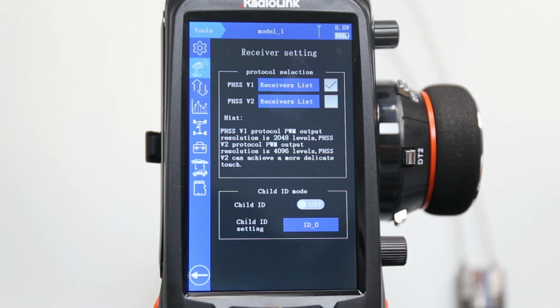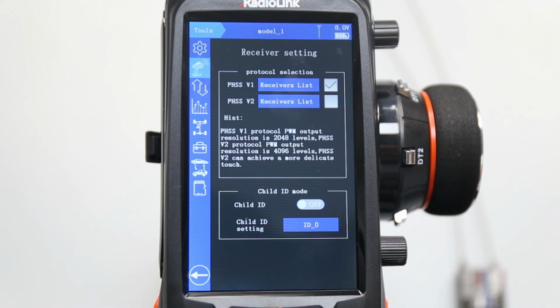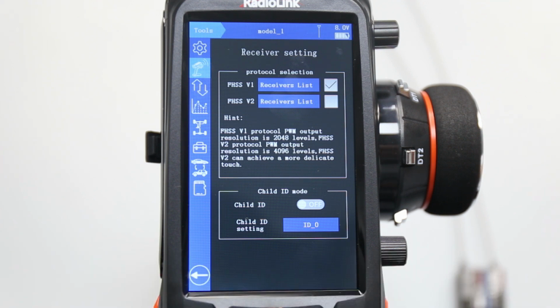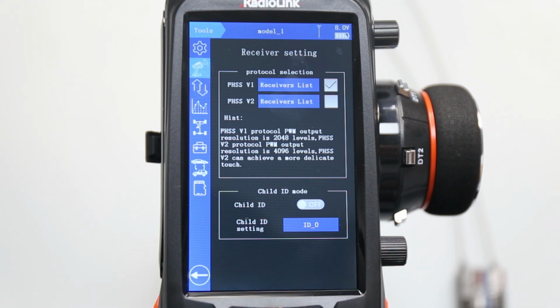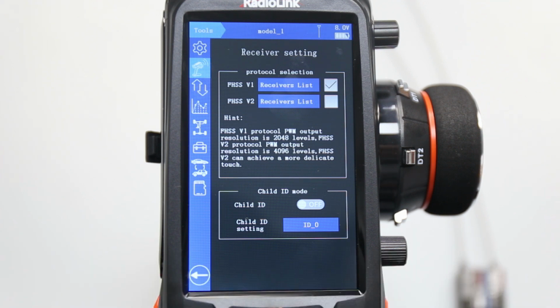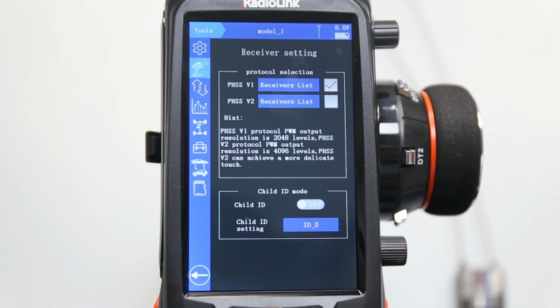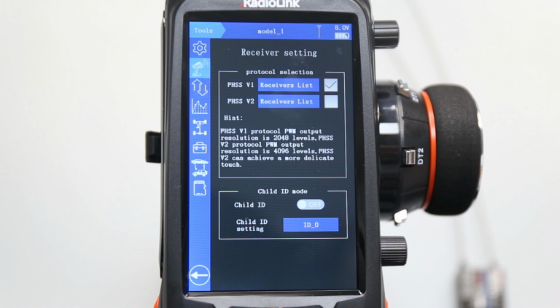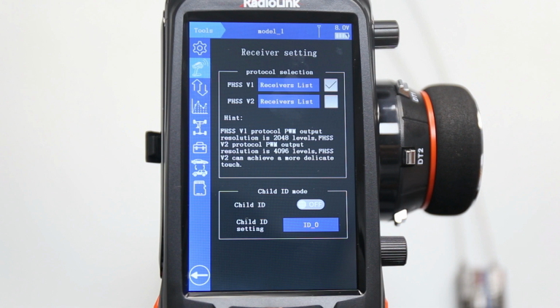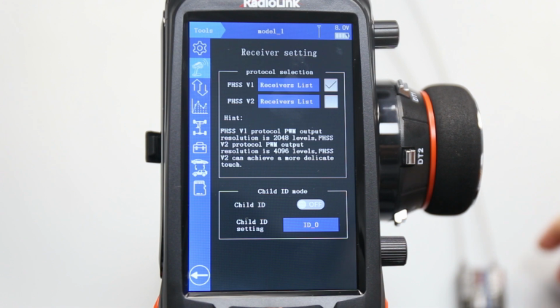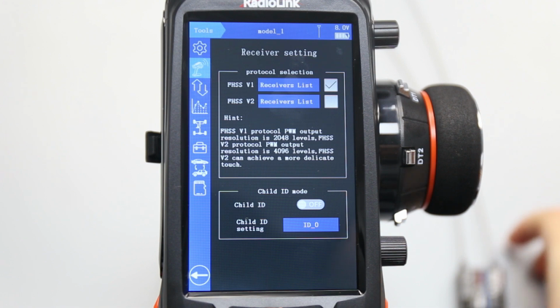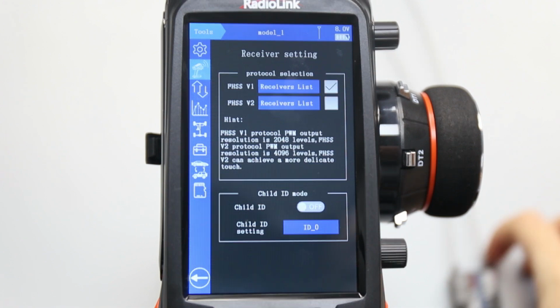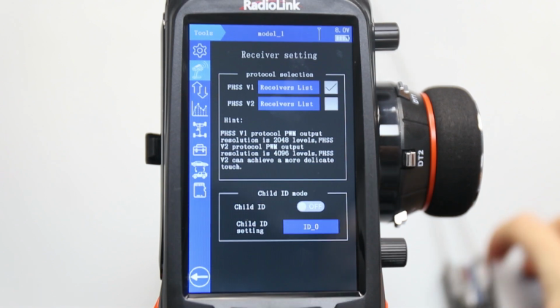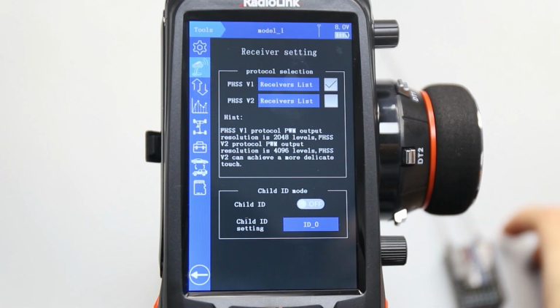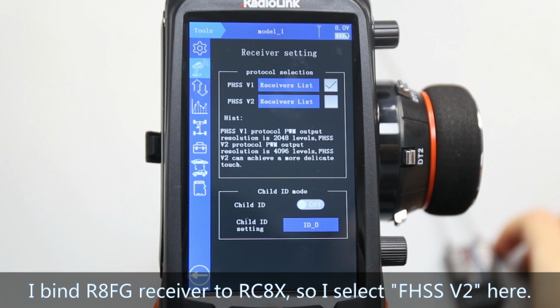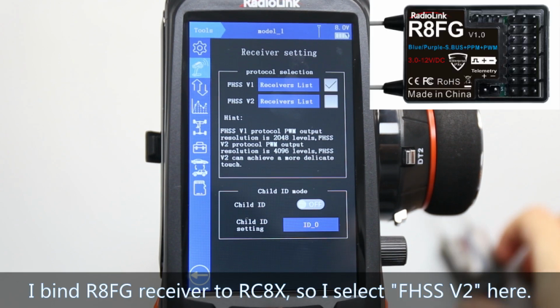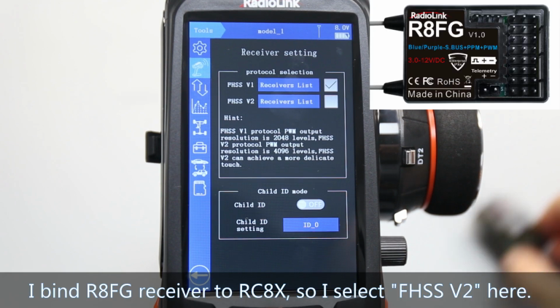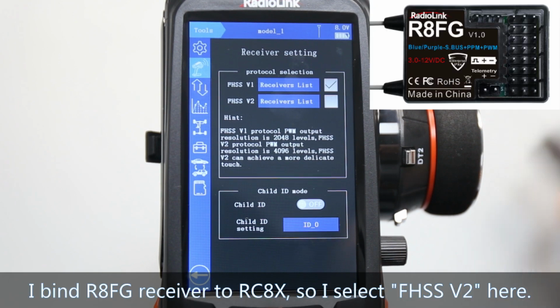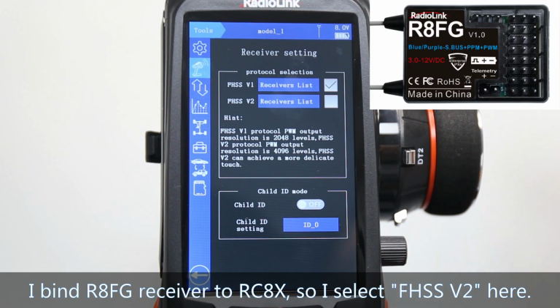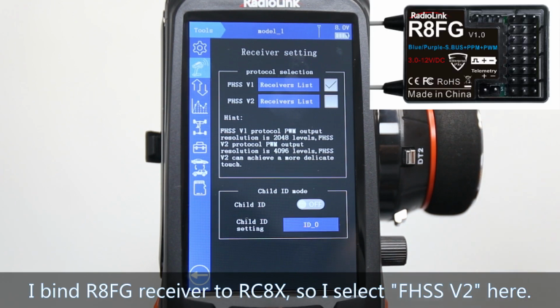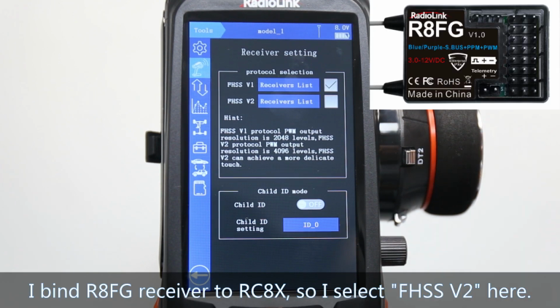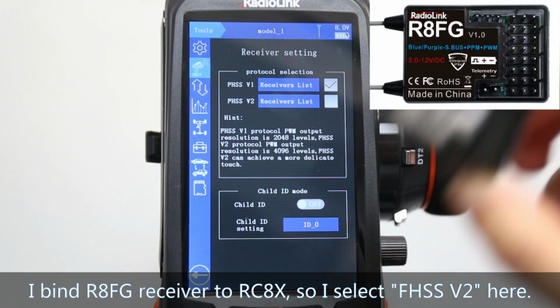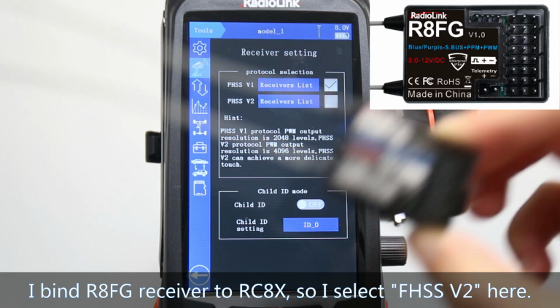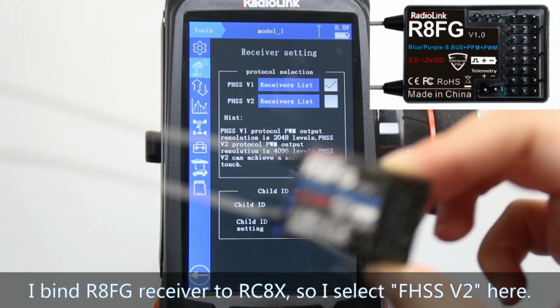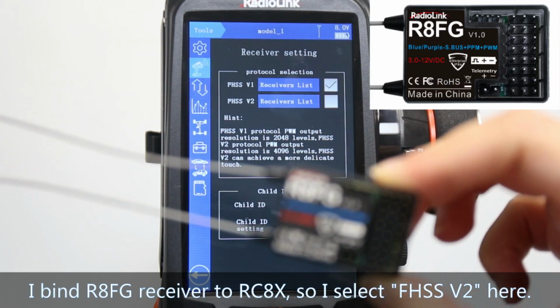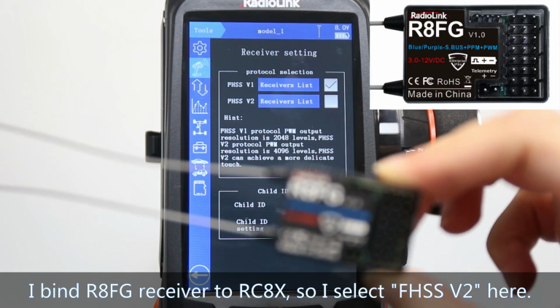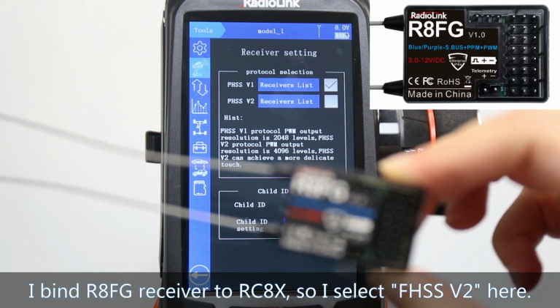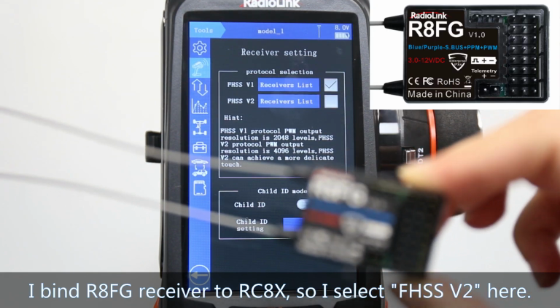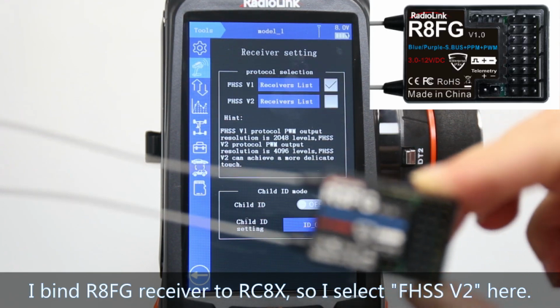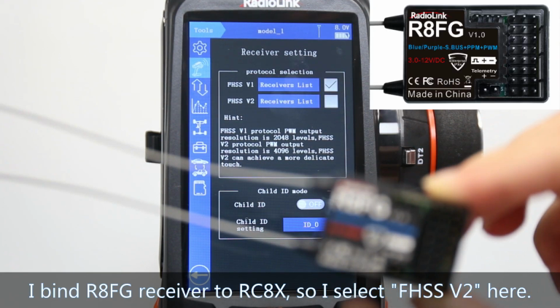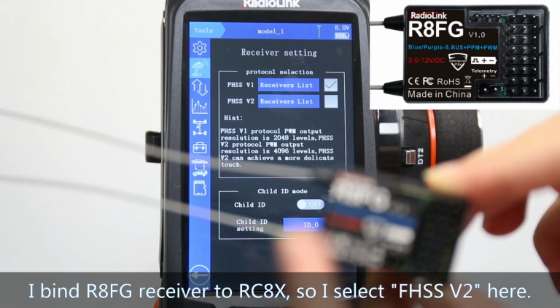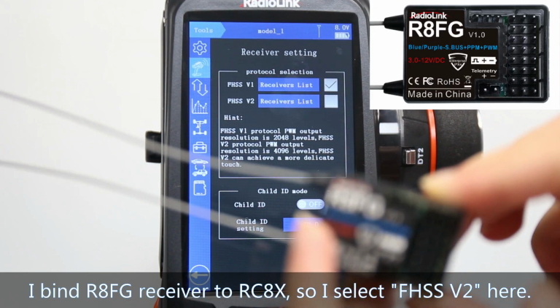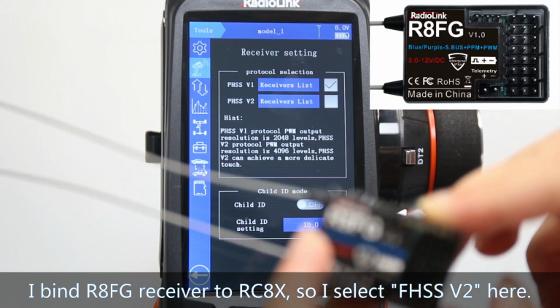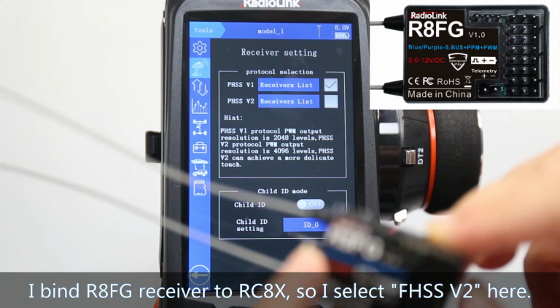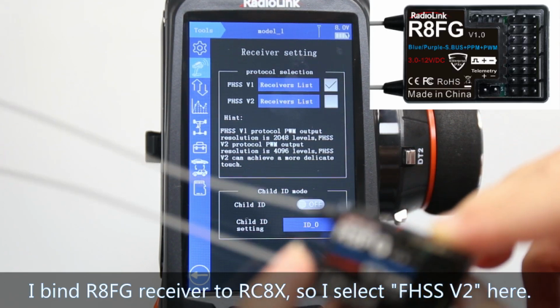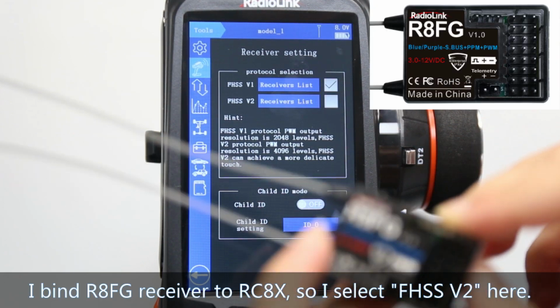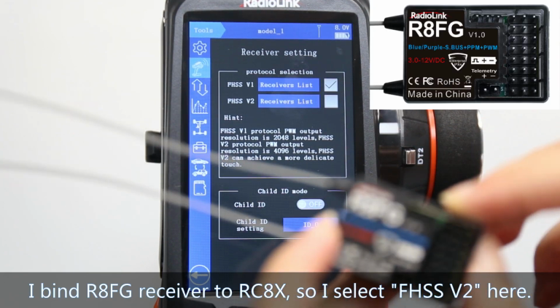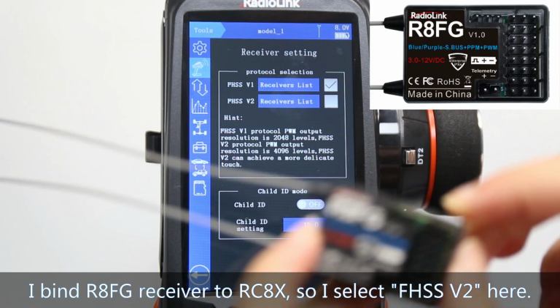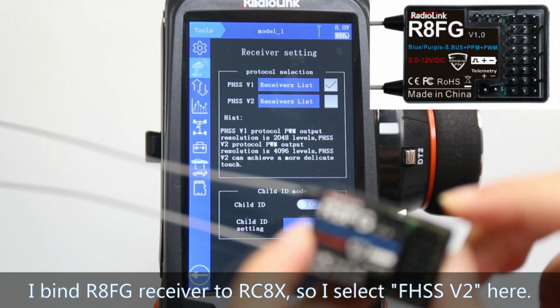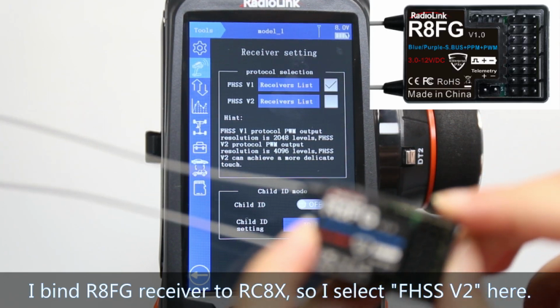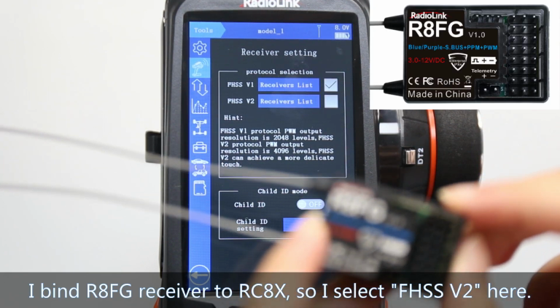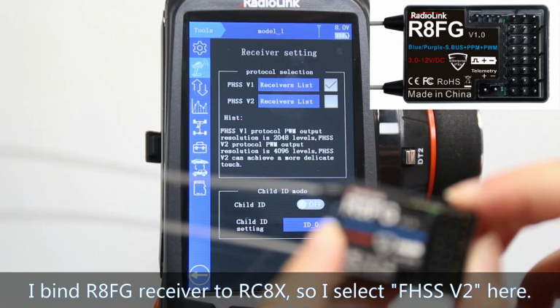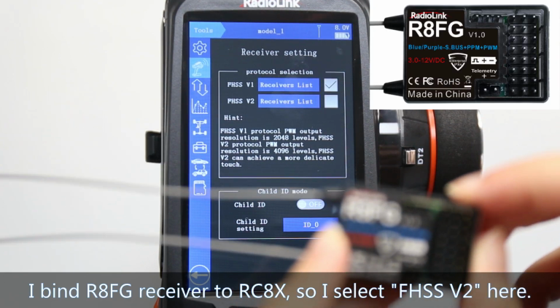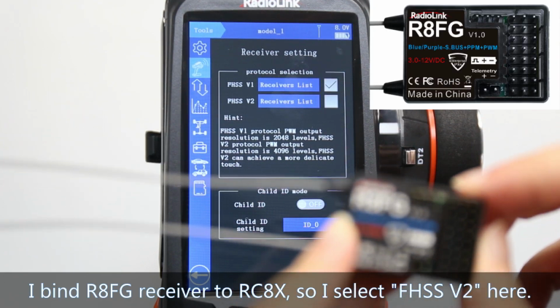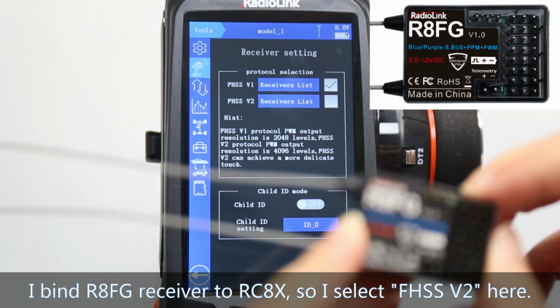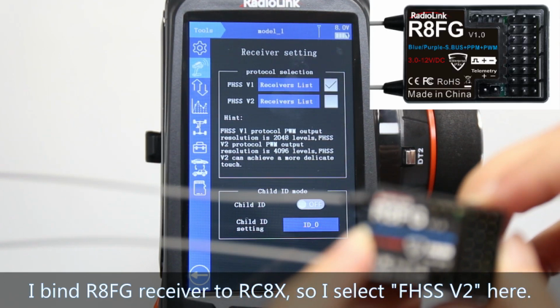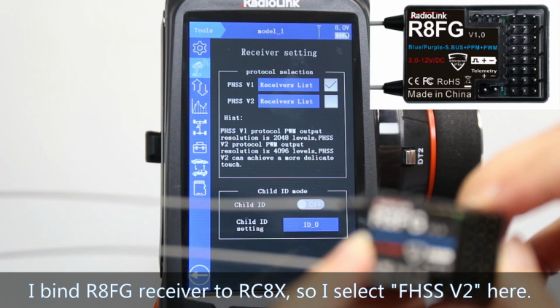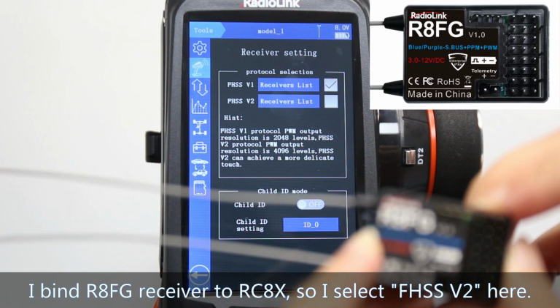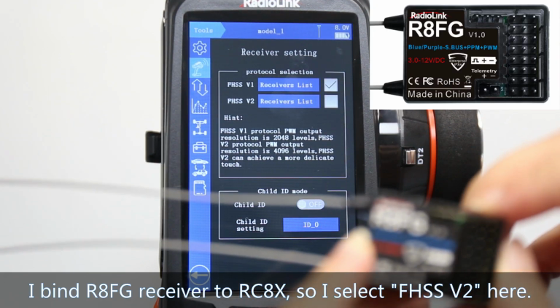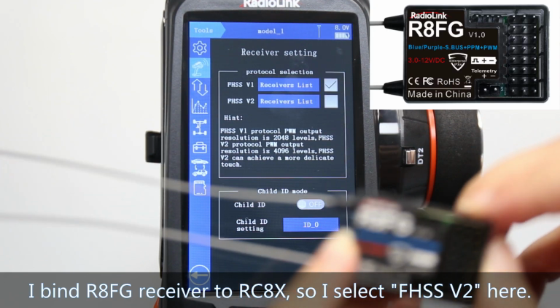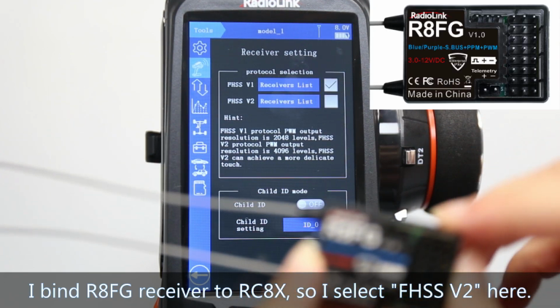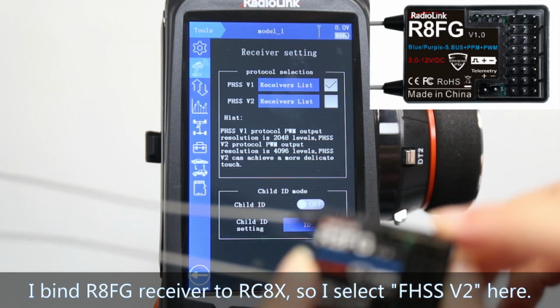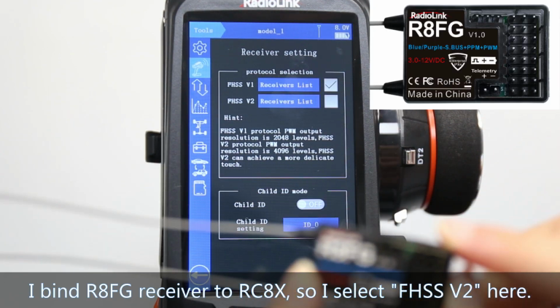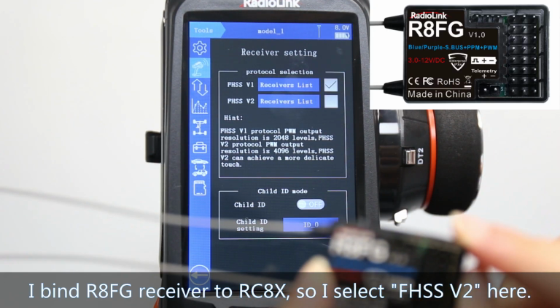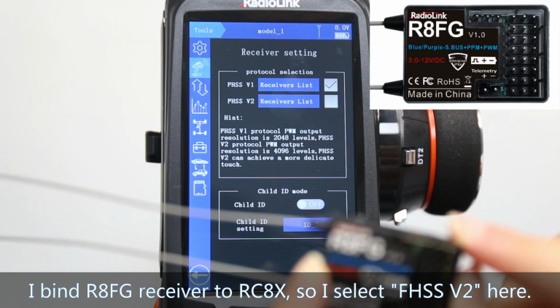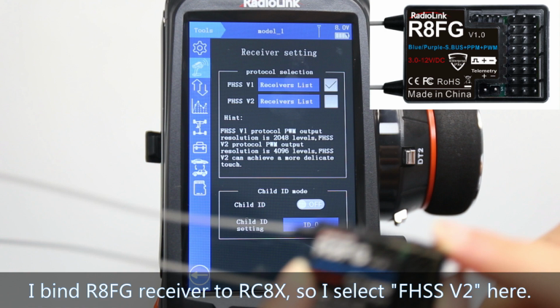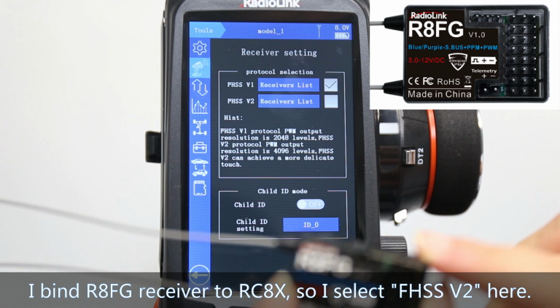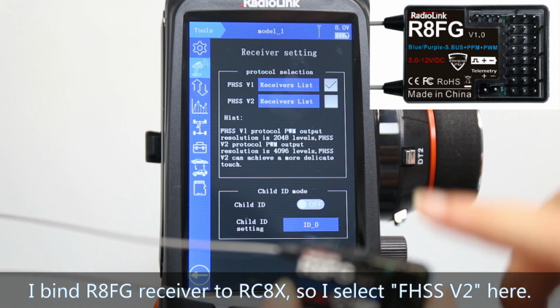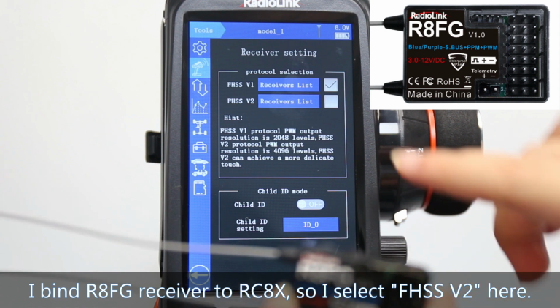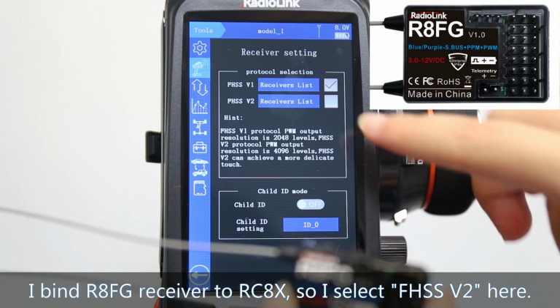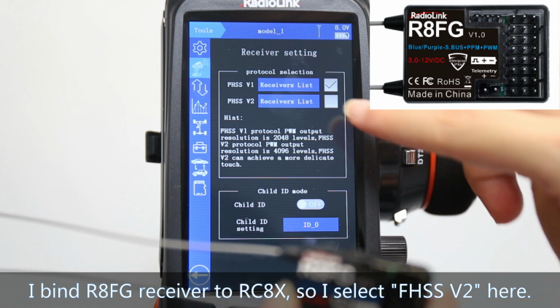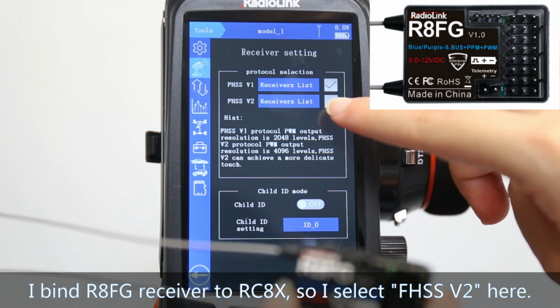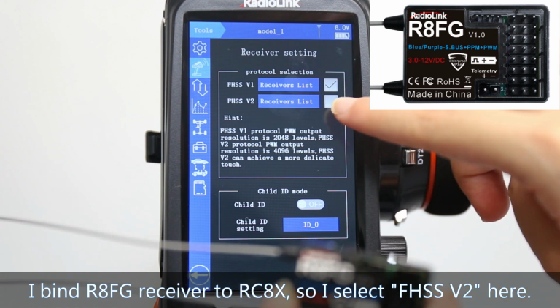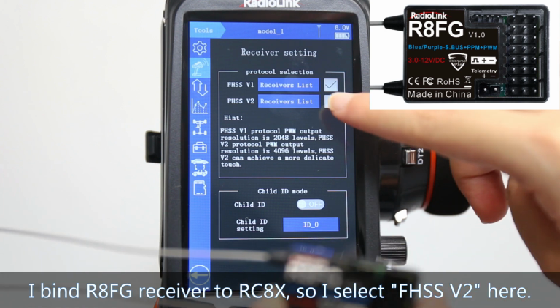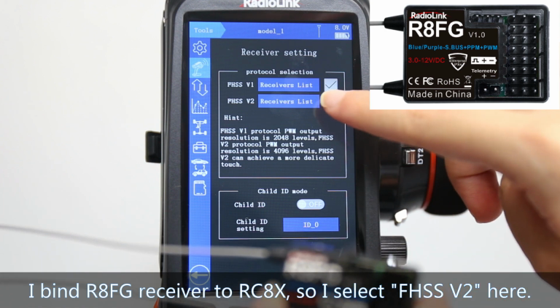I will show the binding of the RAFG receiver to RCAX, so I will select V2.